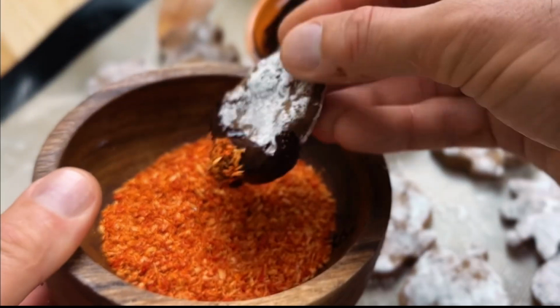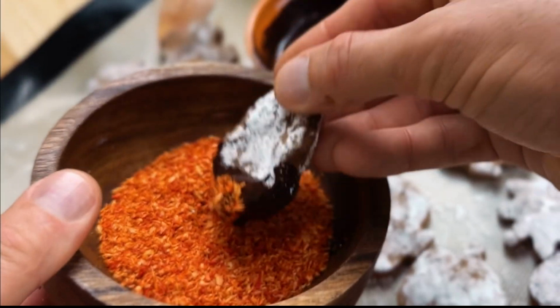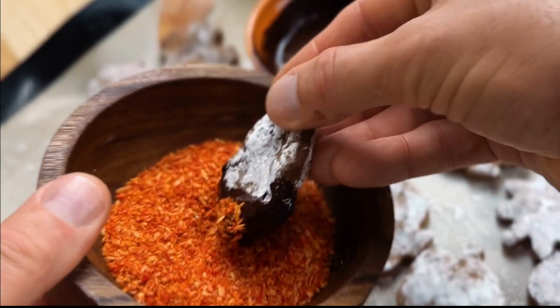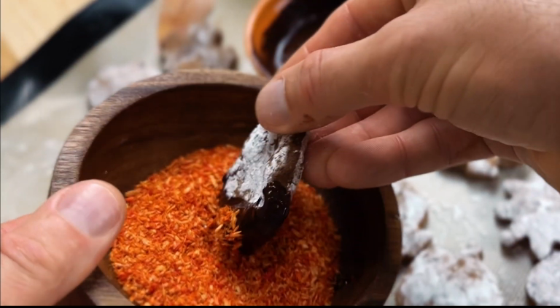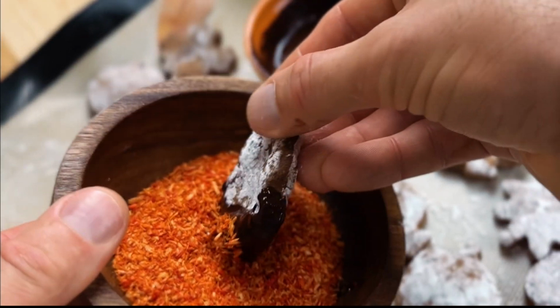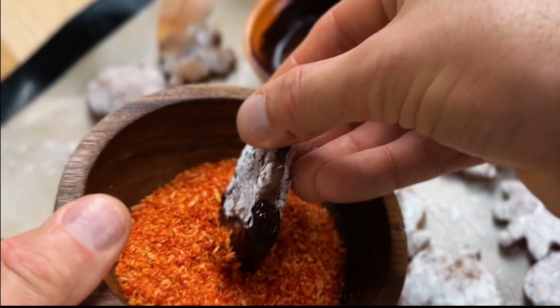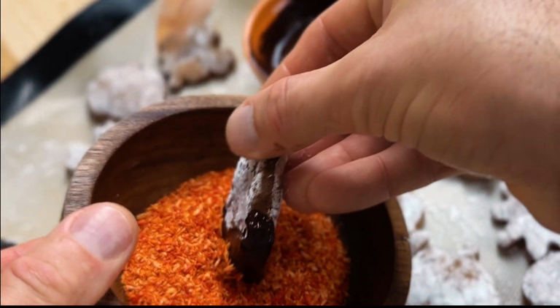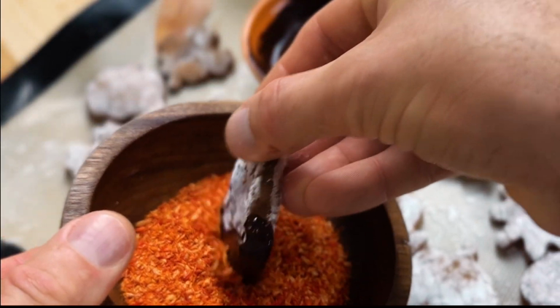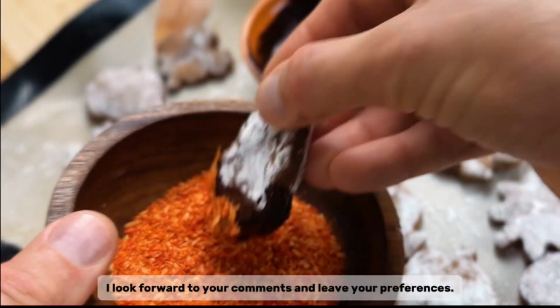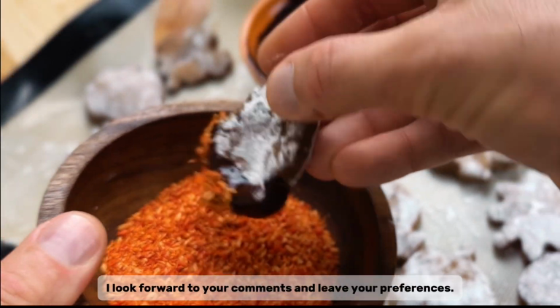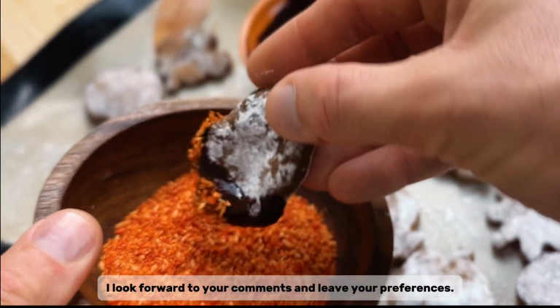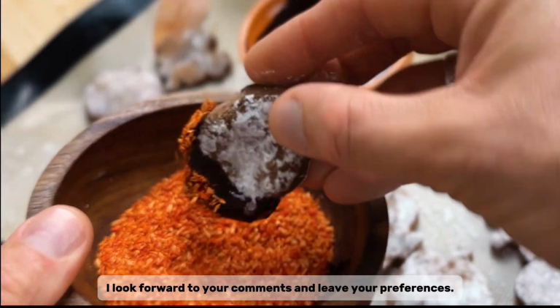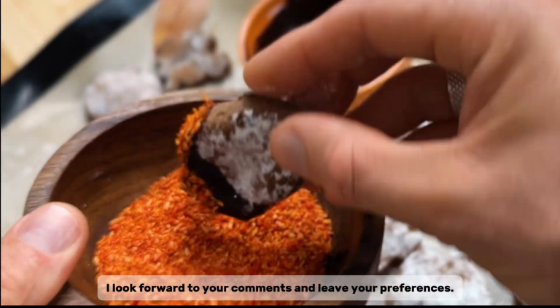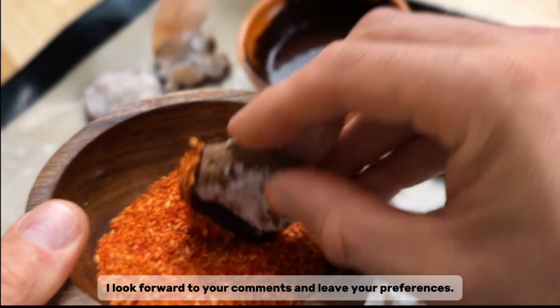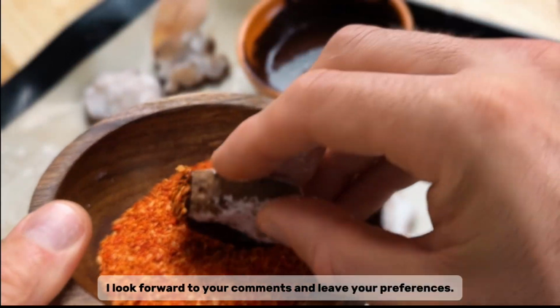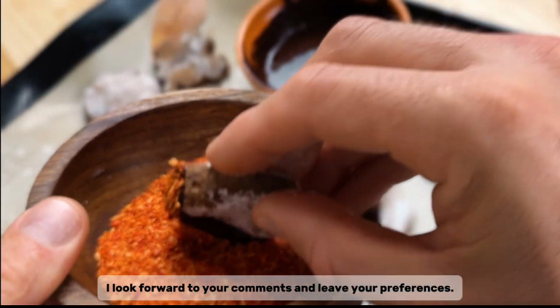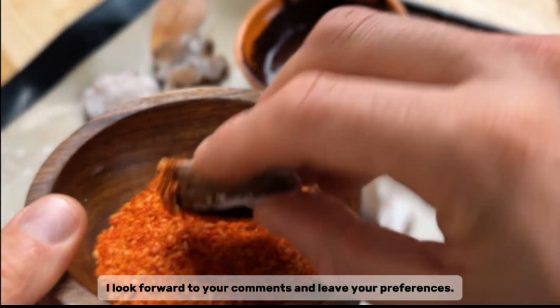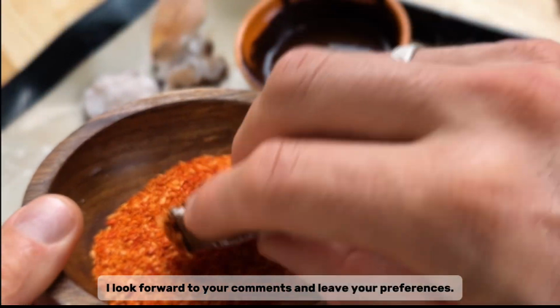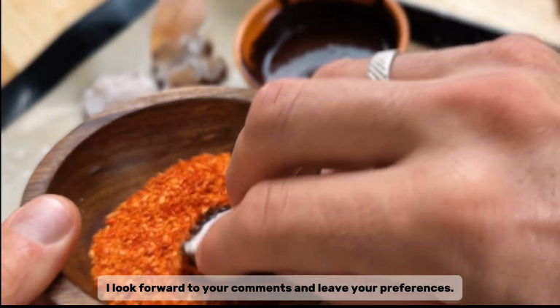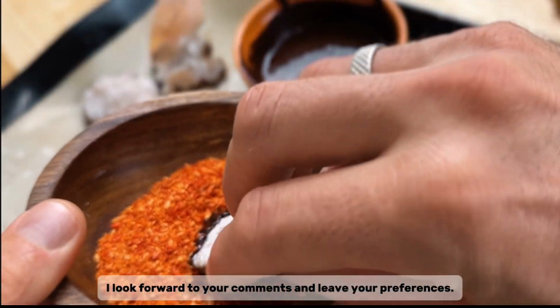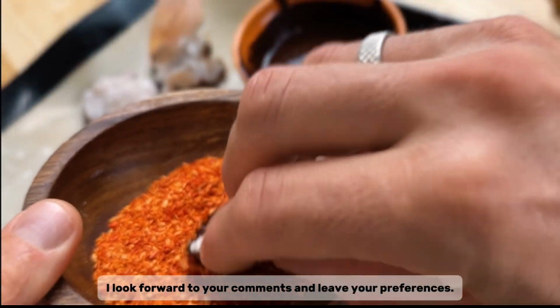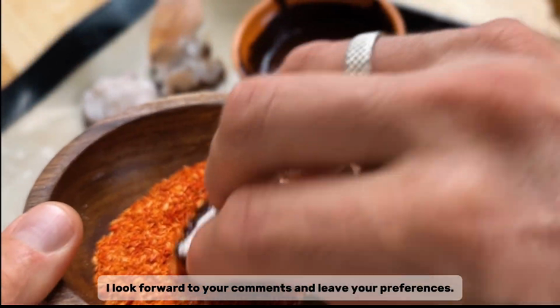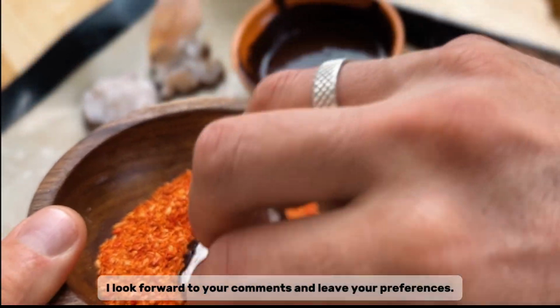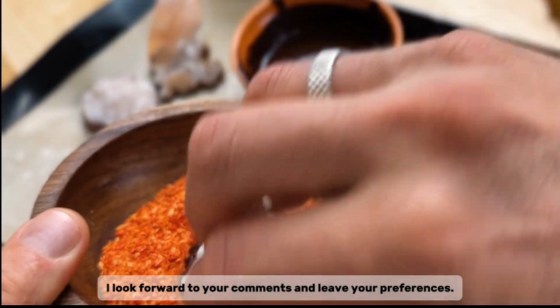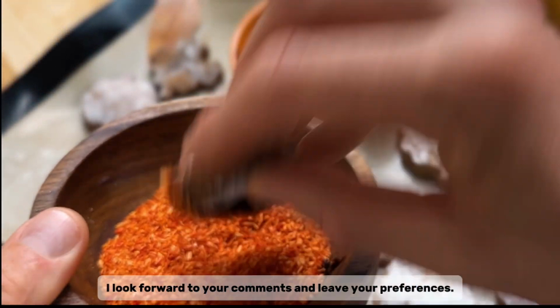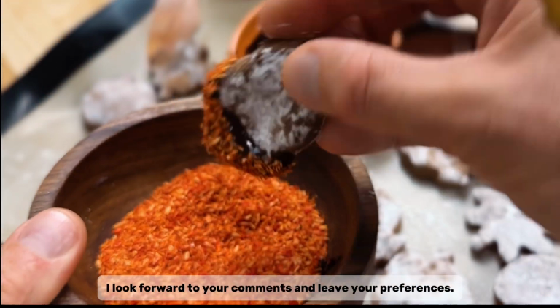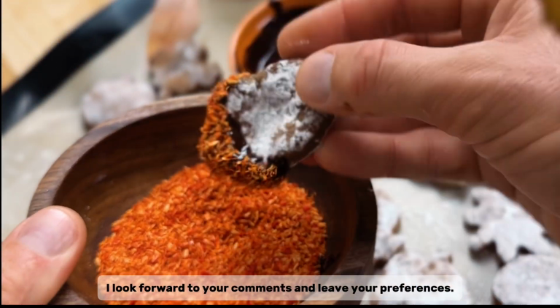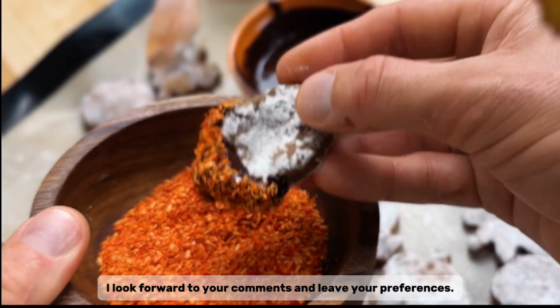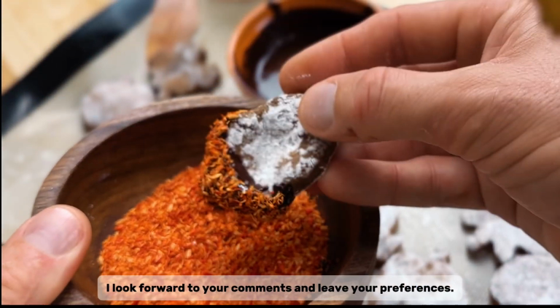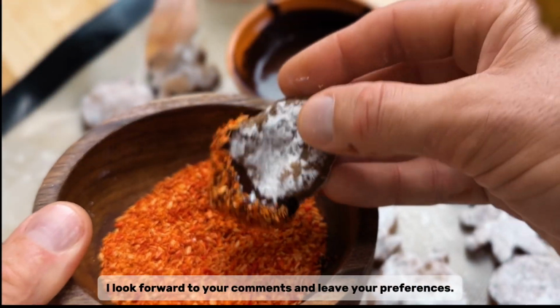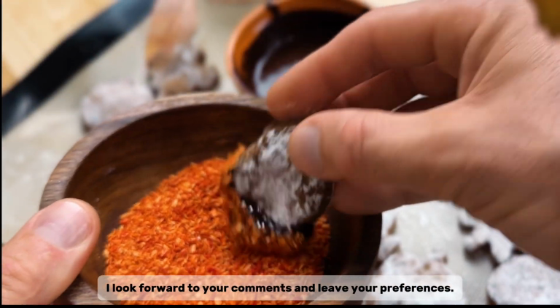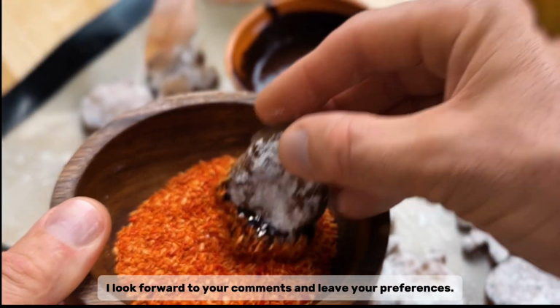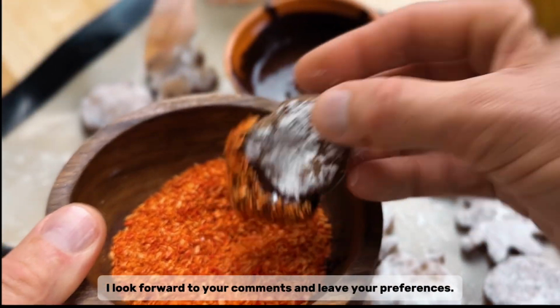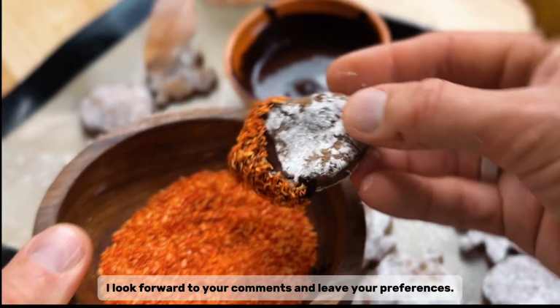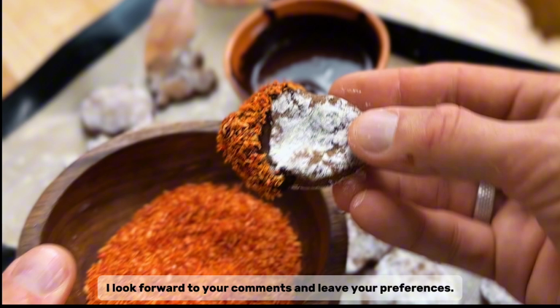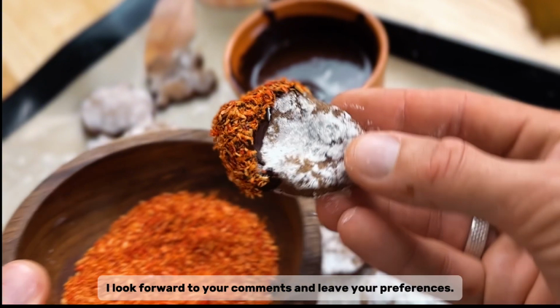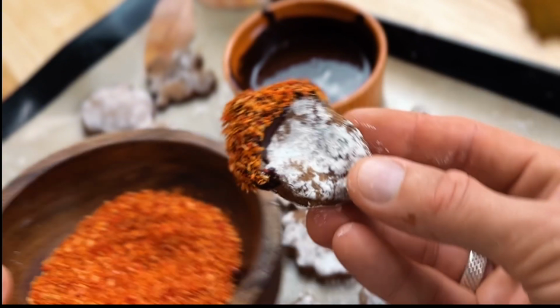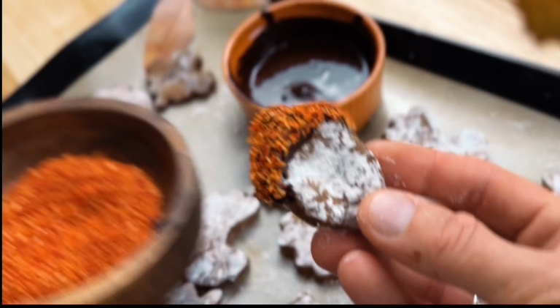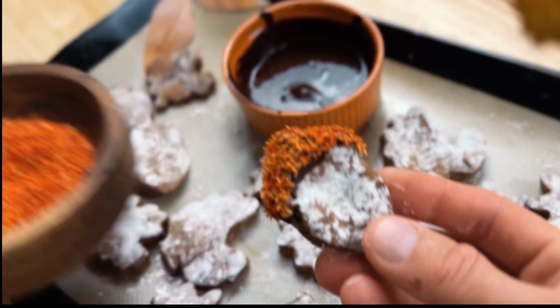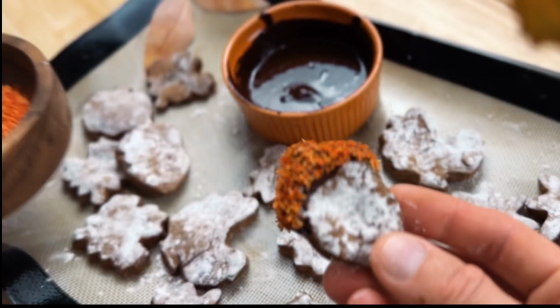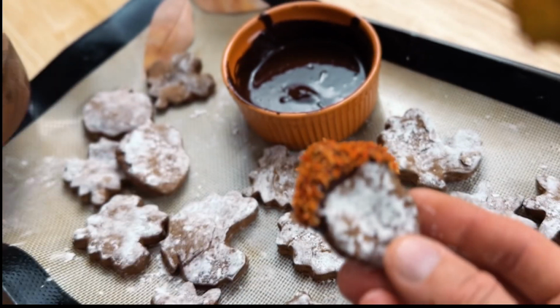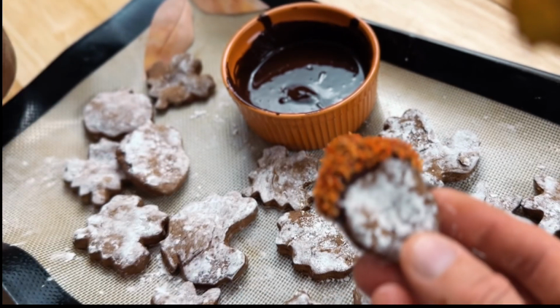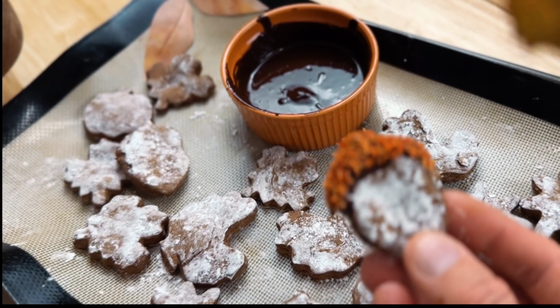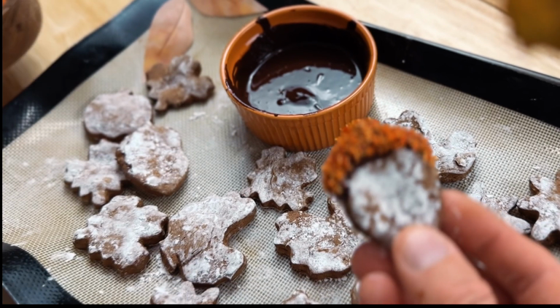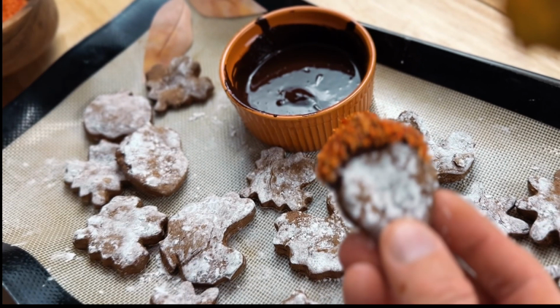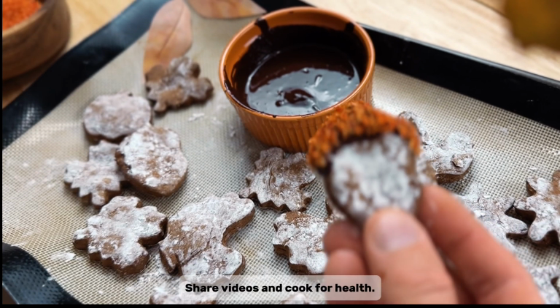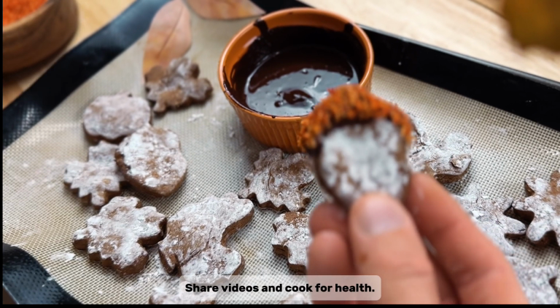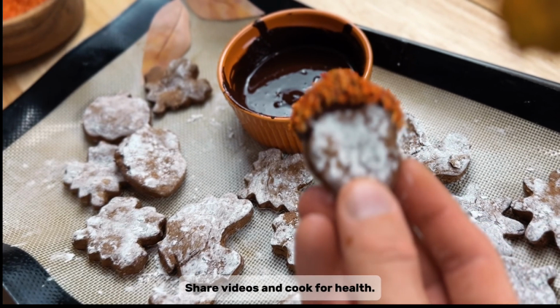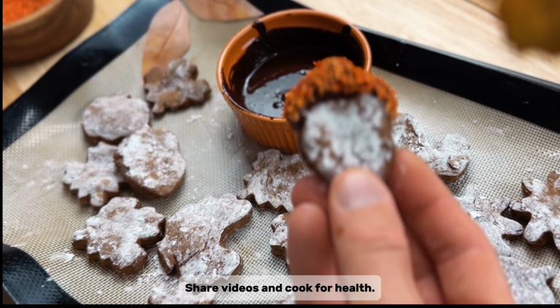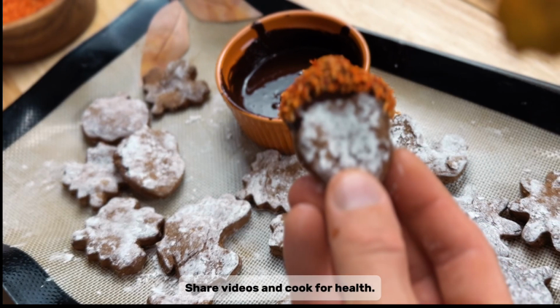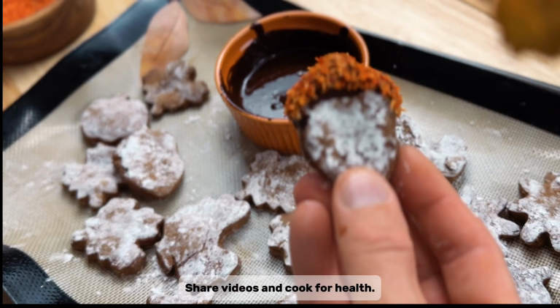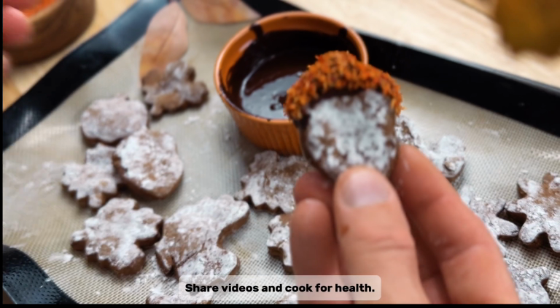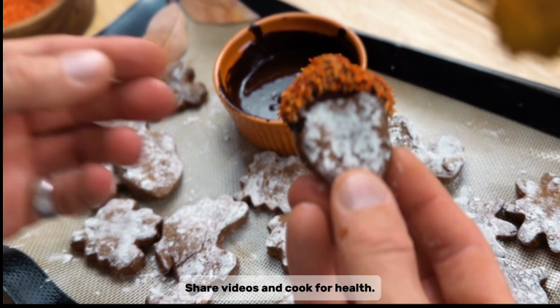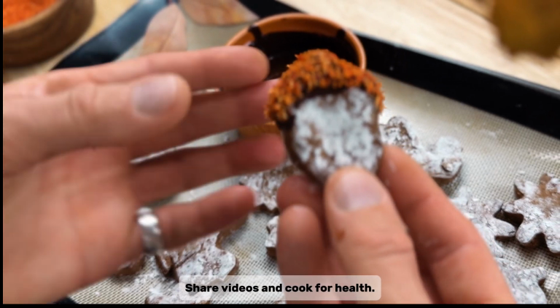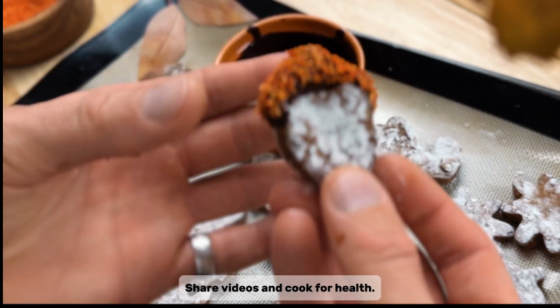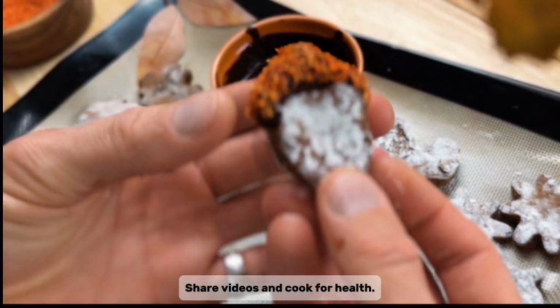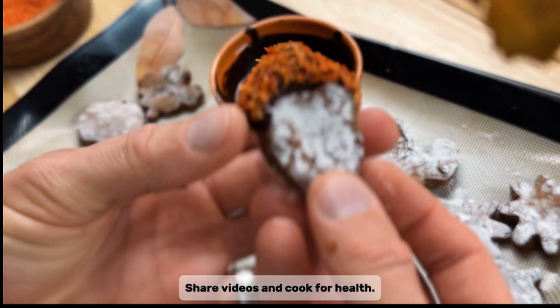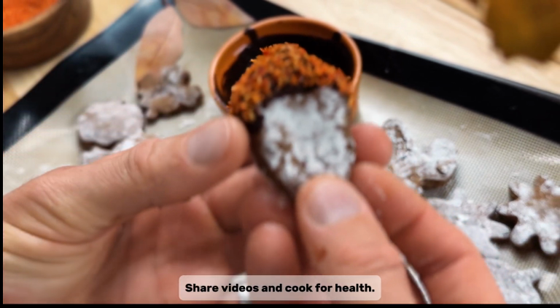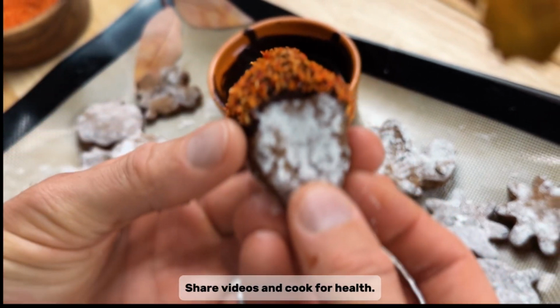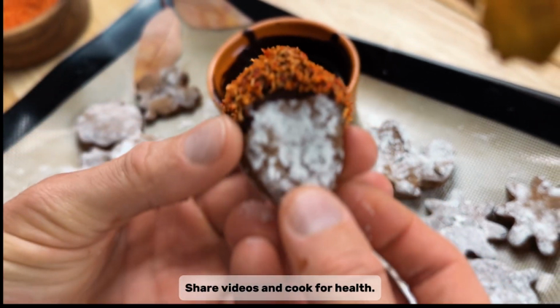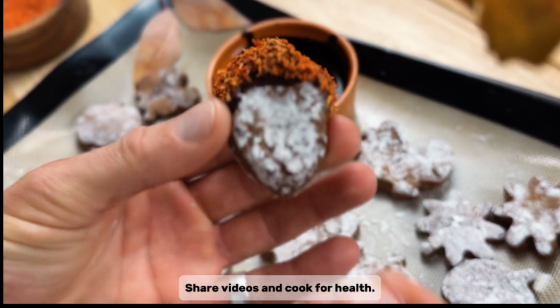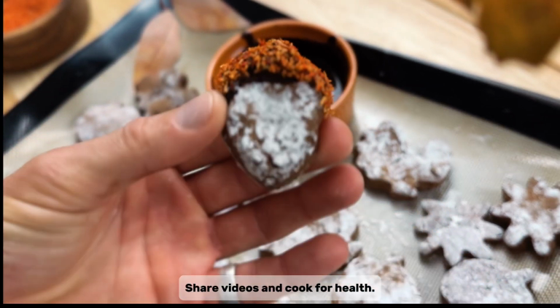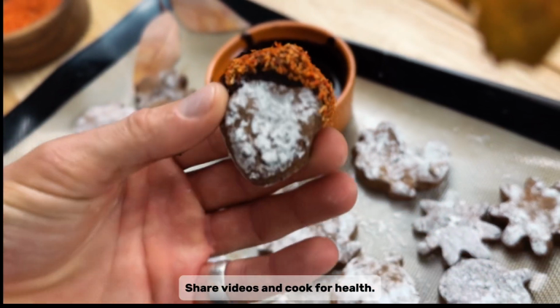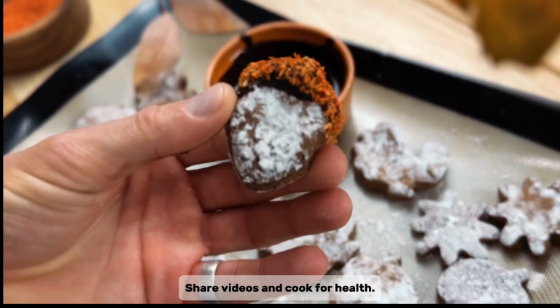I look forward to your comments — leave your preferences. Share the videos and cook for health!